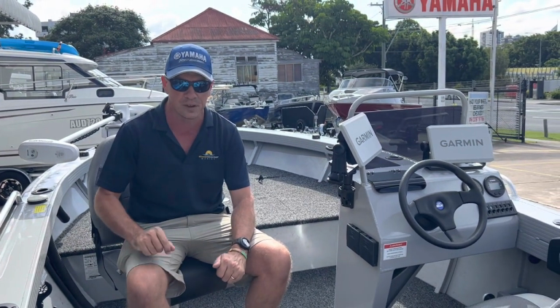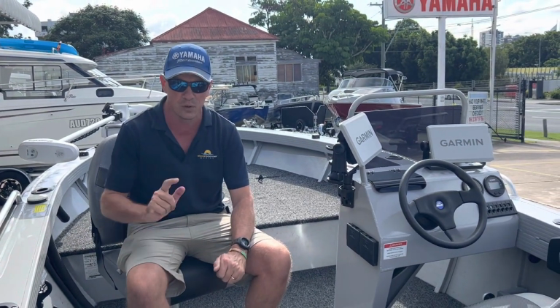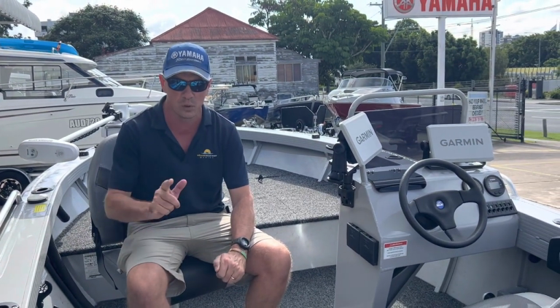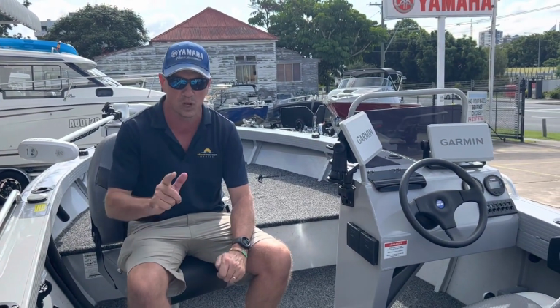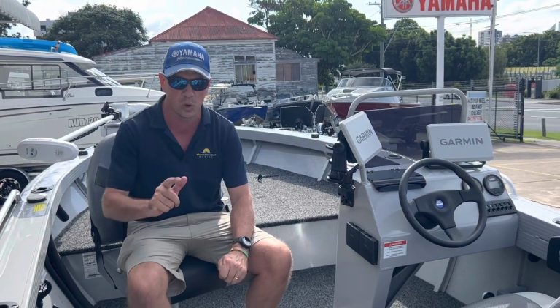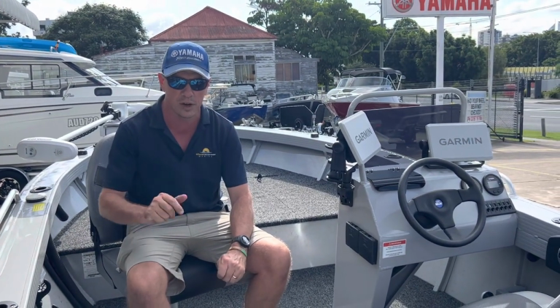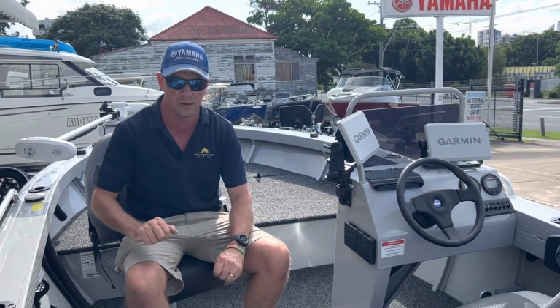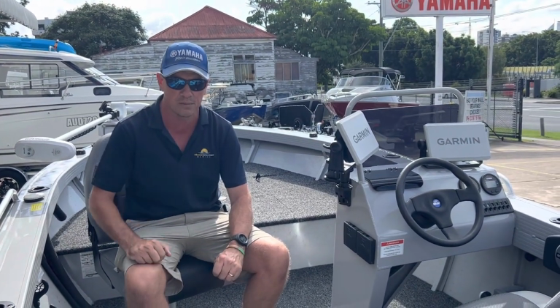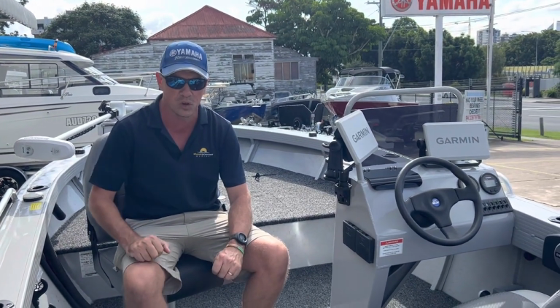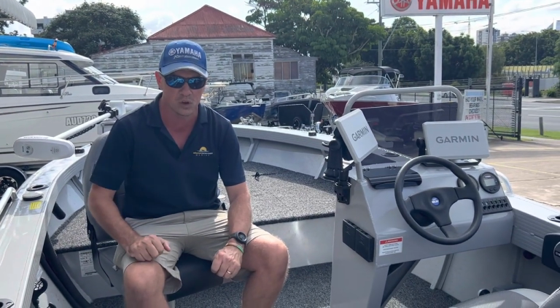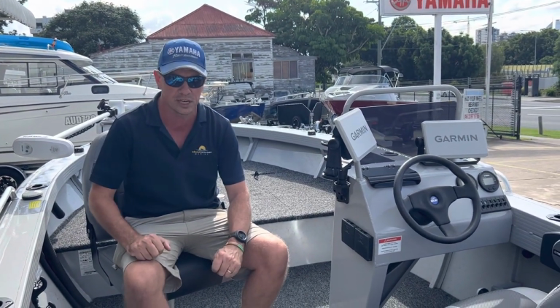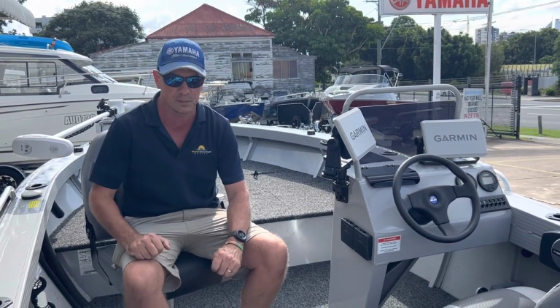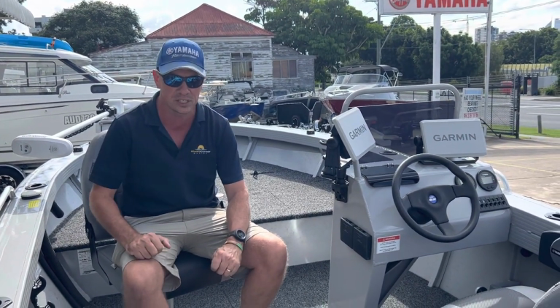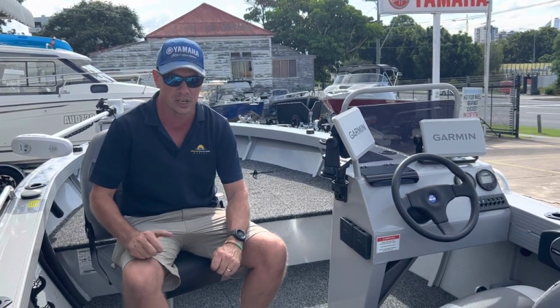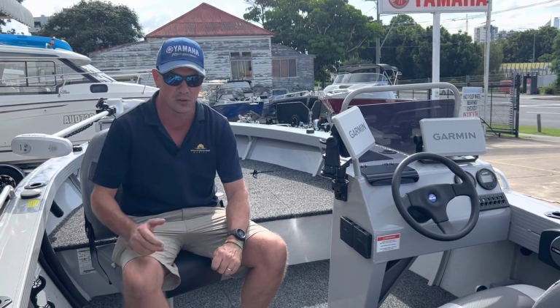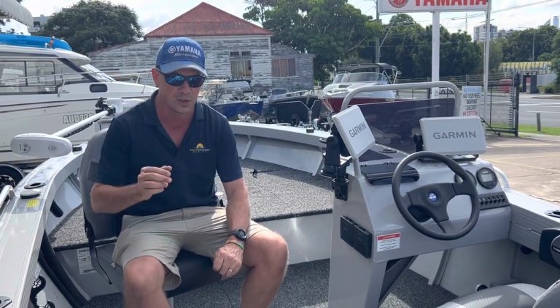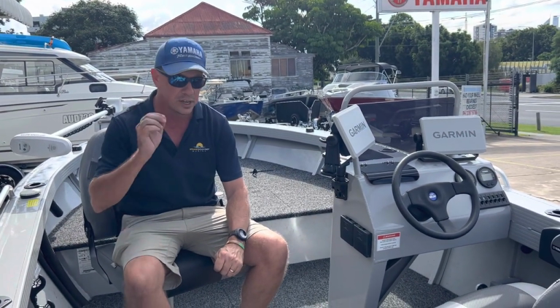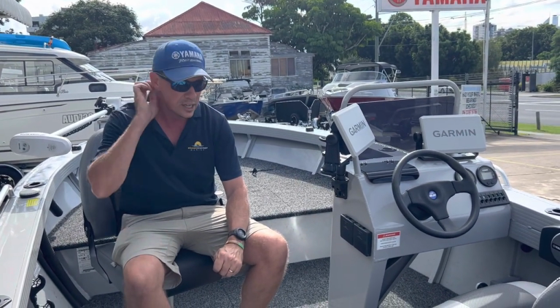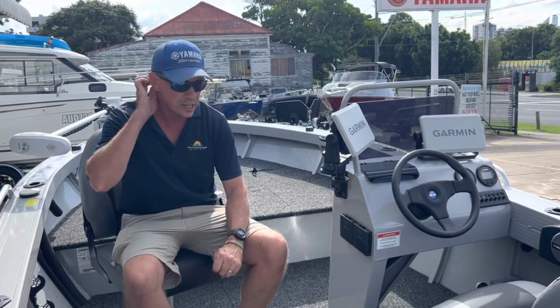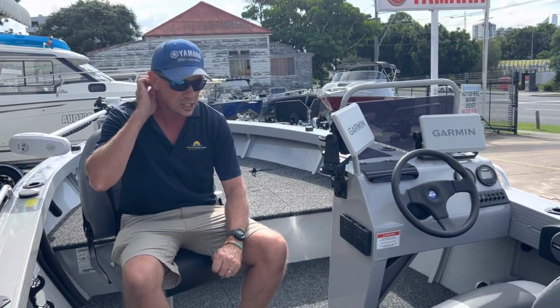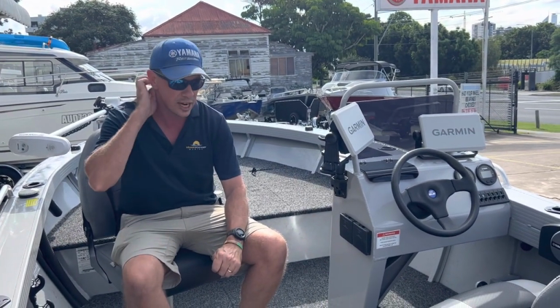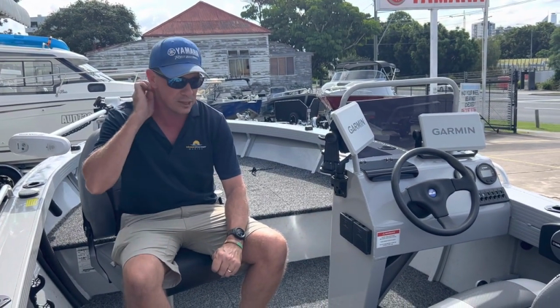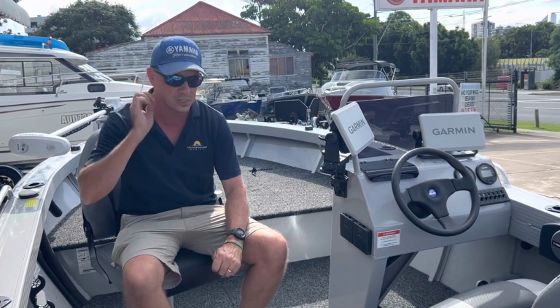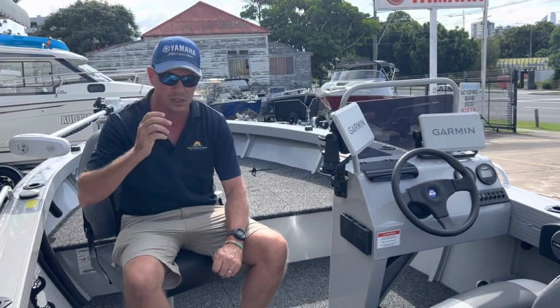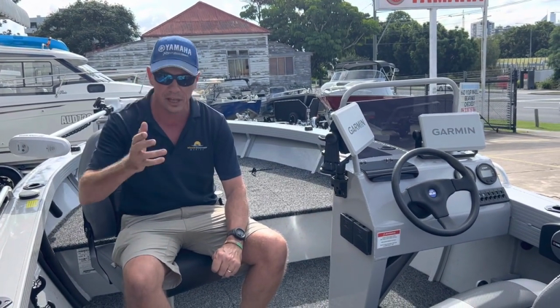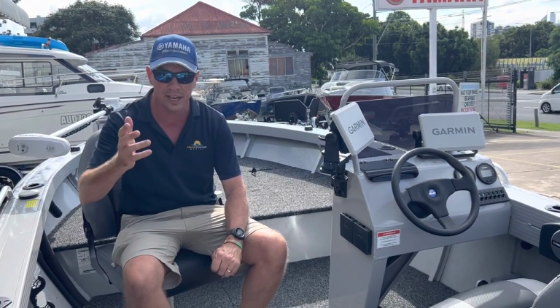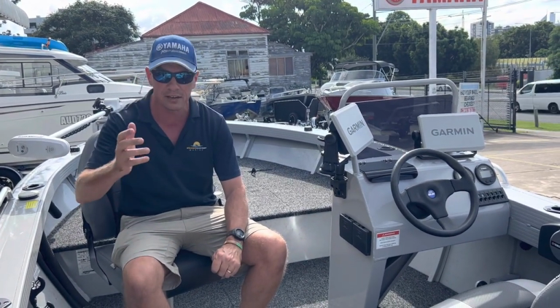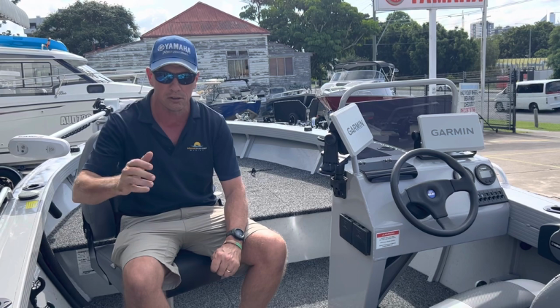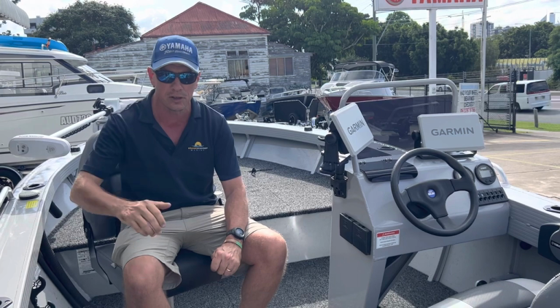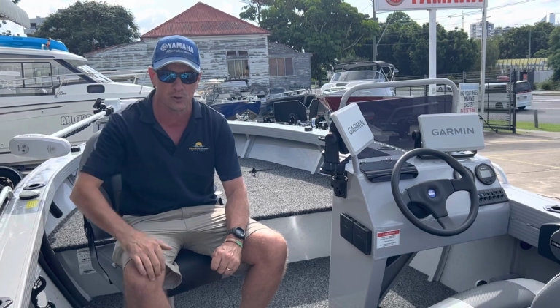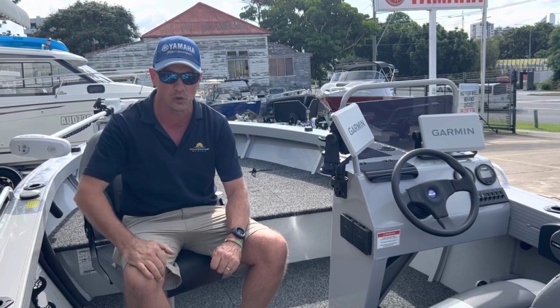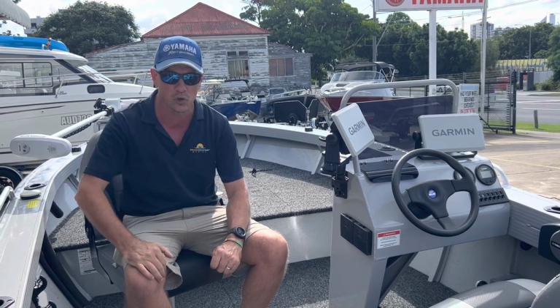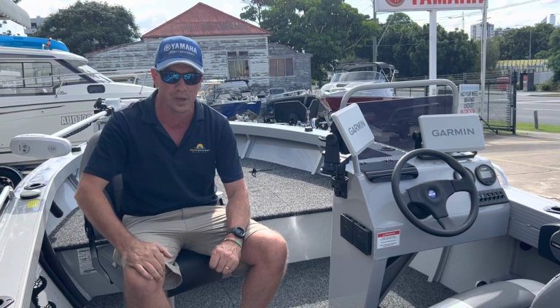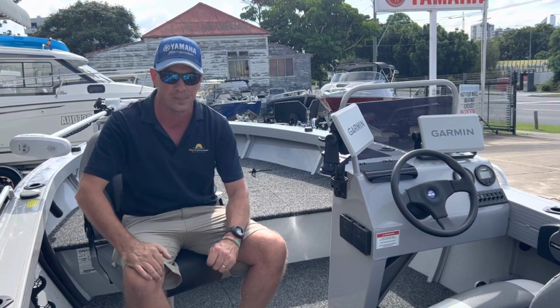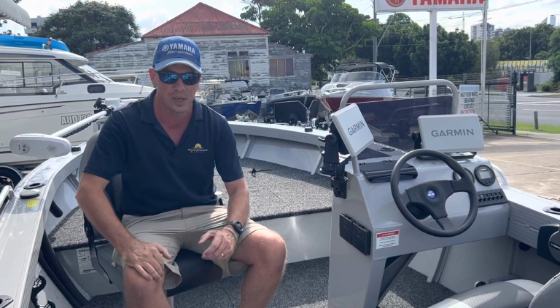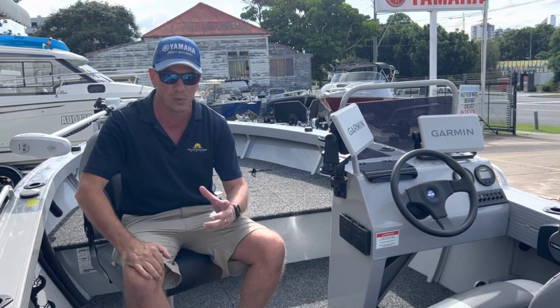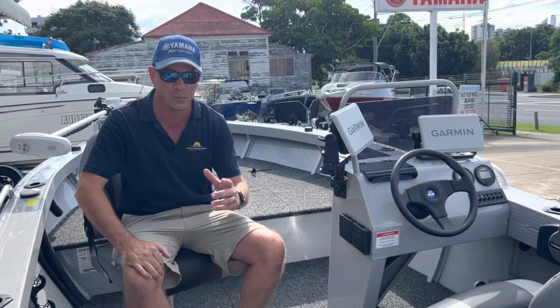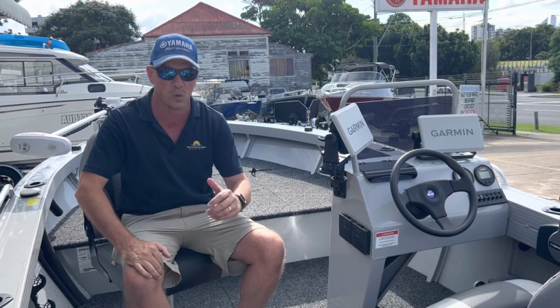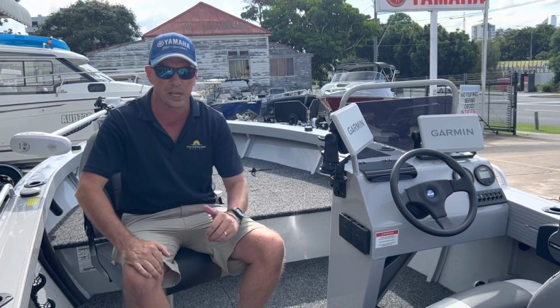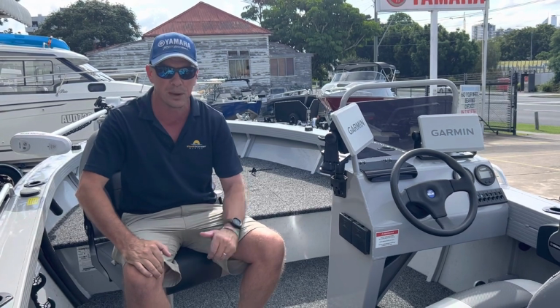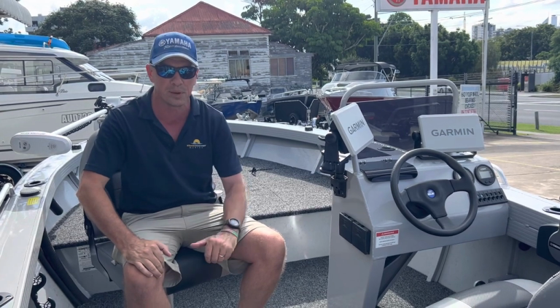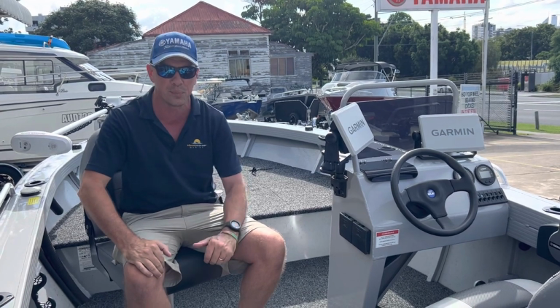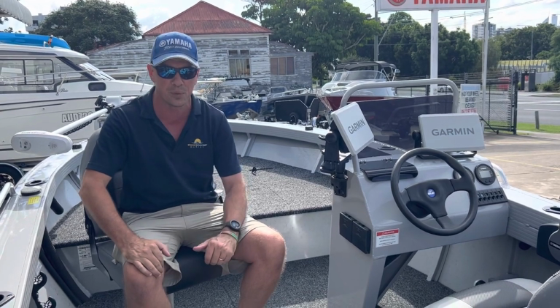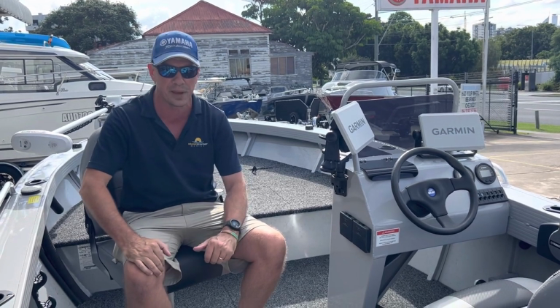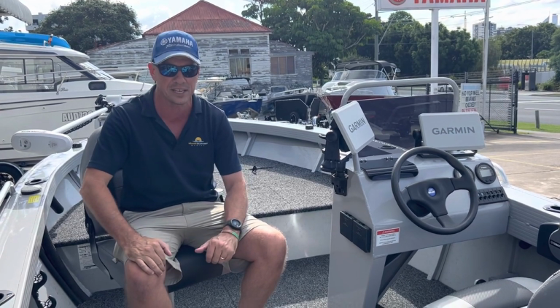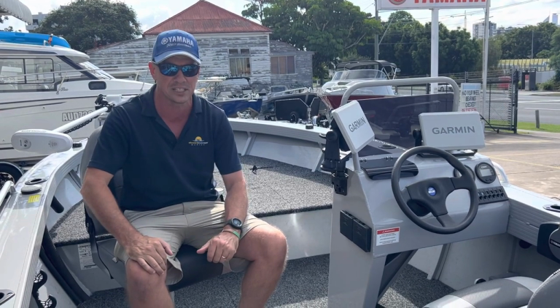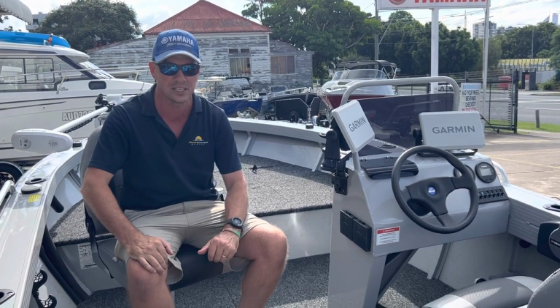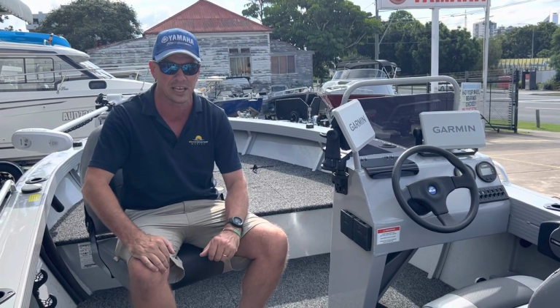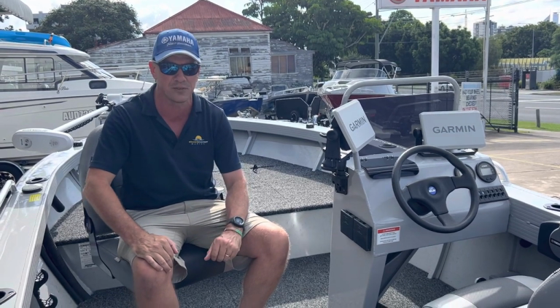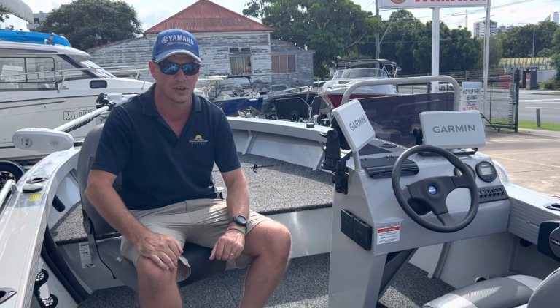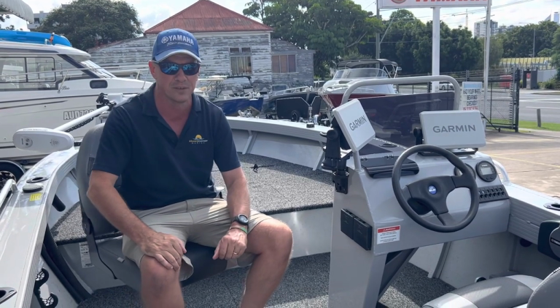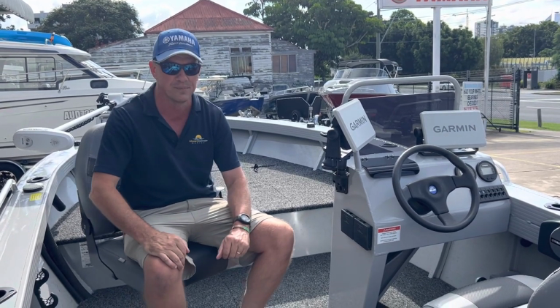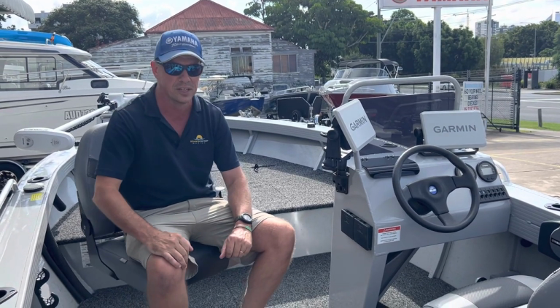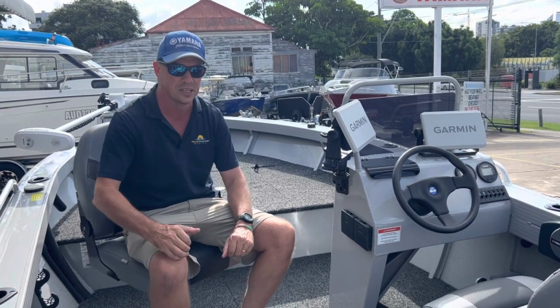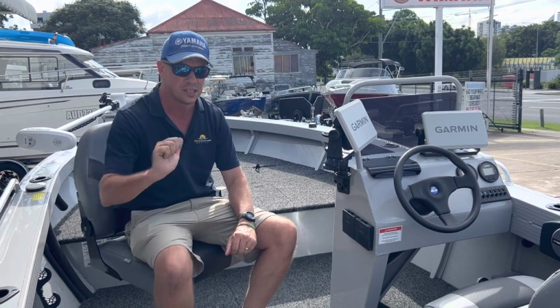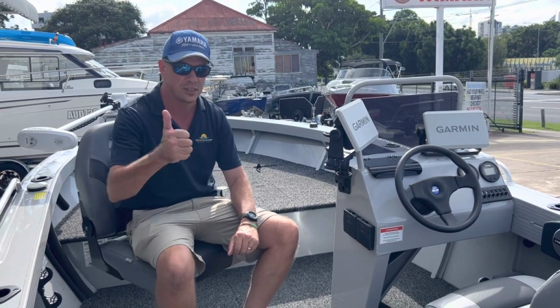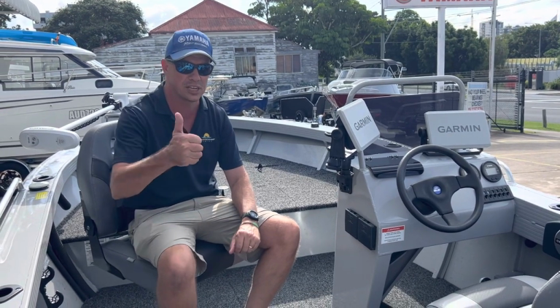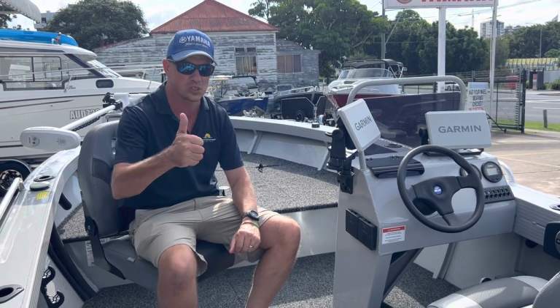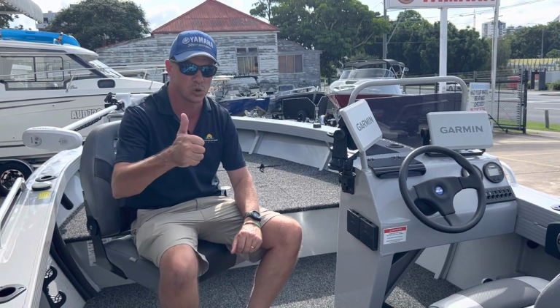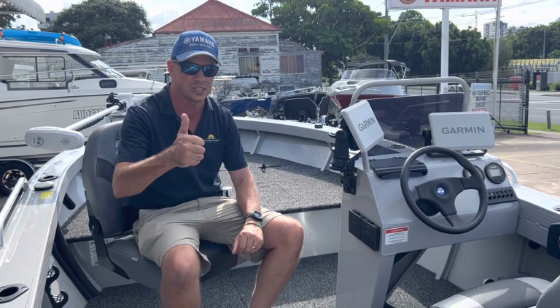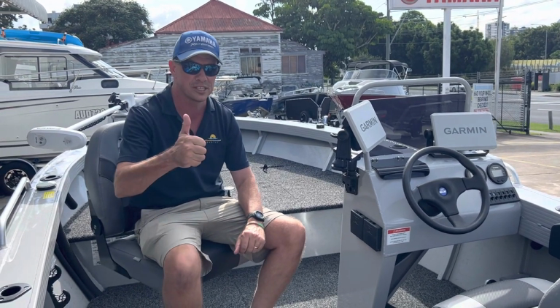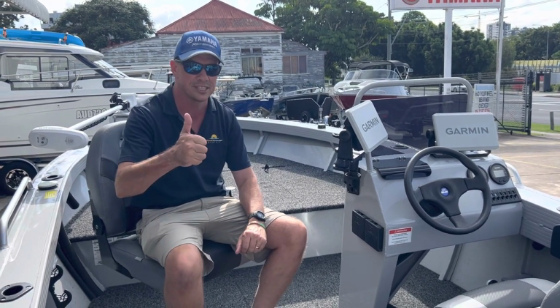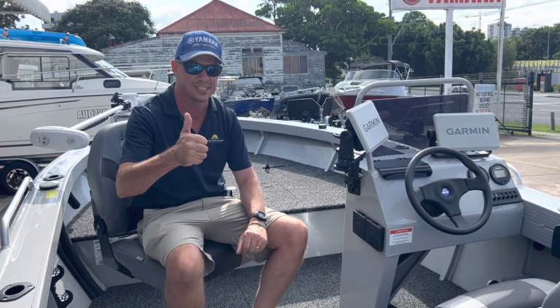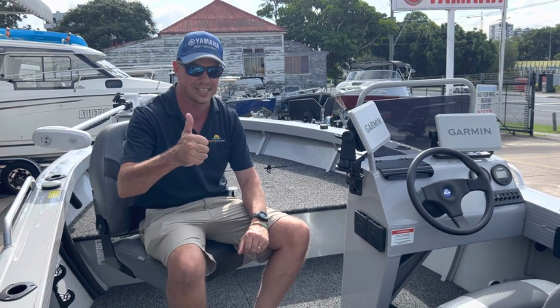All in all, this boat is fitted out for the family or the fisherman, and I reckon it's worth taking a look. If you want a quote, contact myself James, Glen, Cliff or Troy and we'll be more than happy to put a package together for you. Thanks for watching. Cheers.